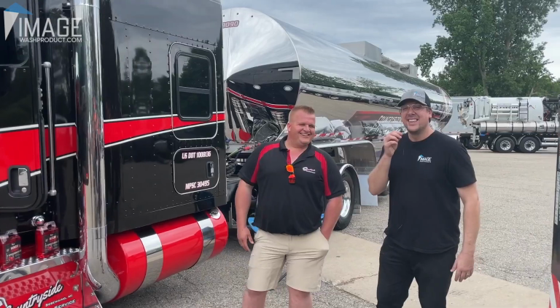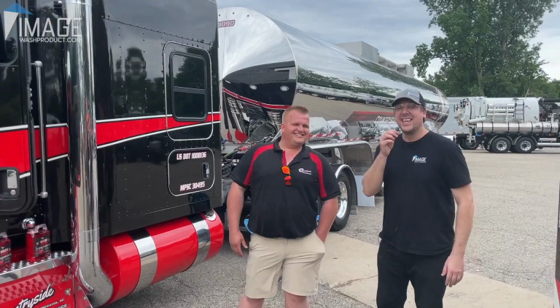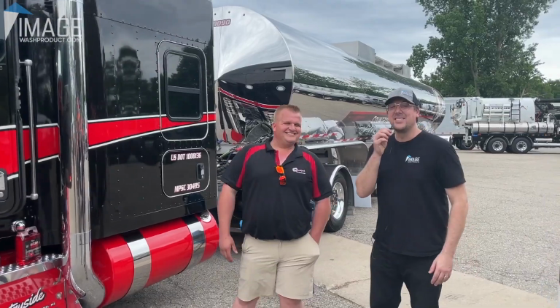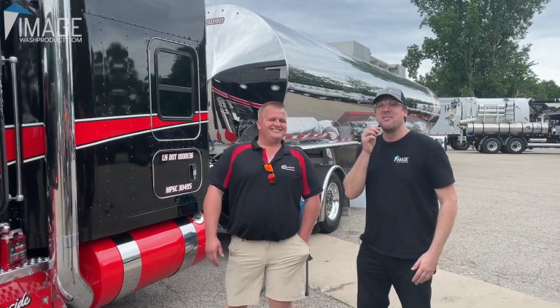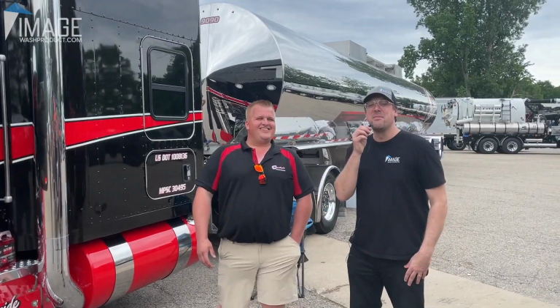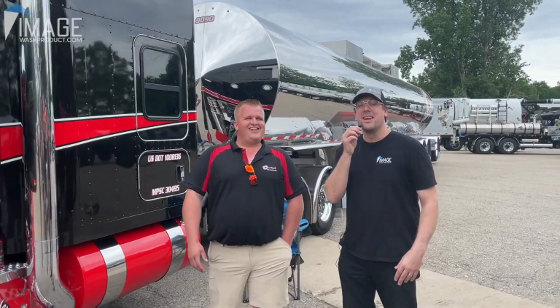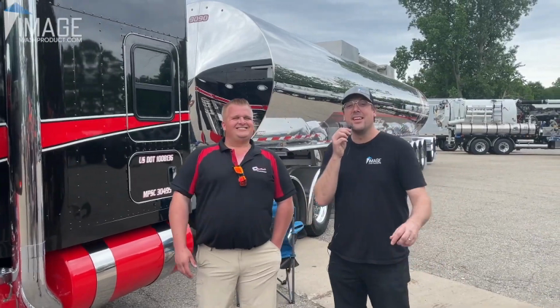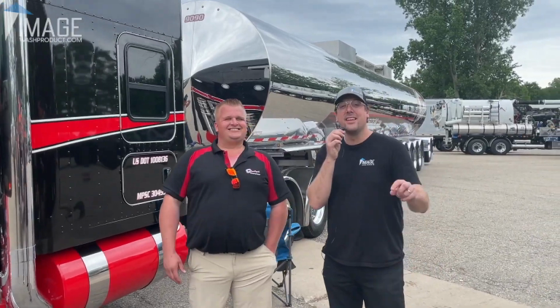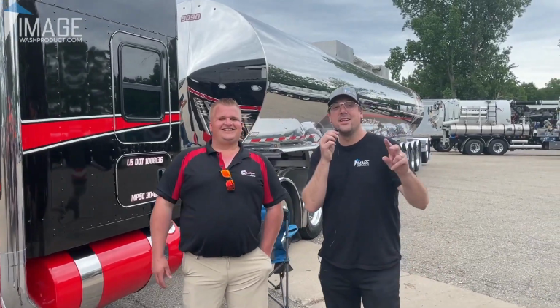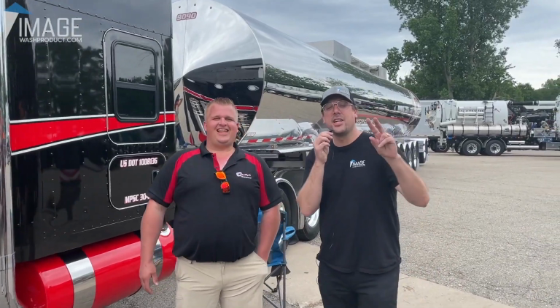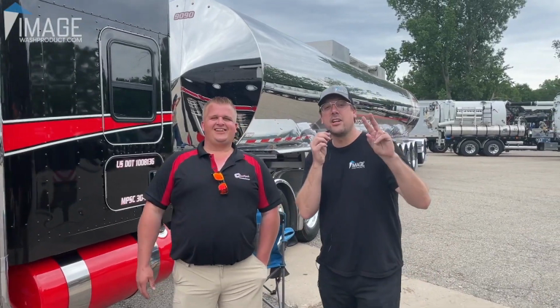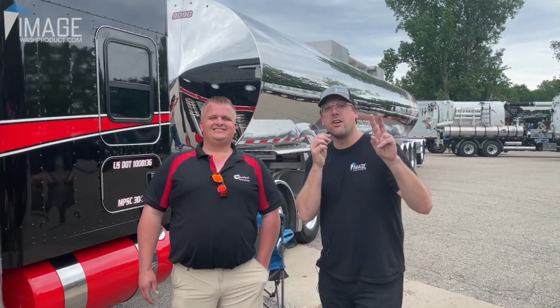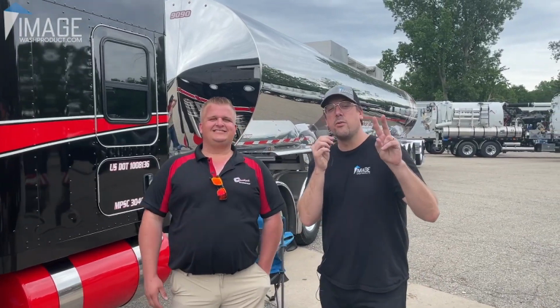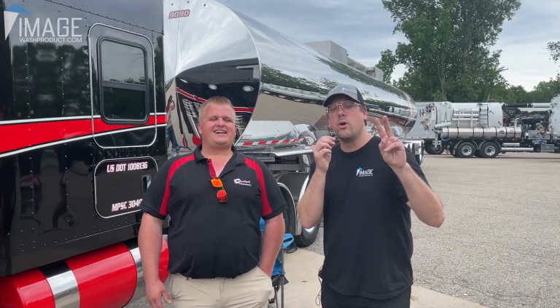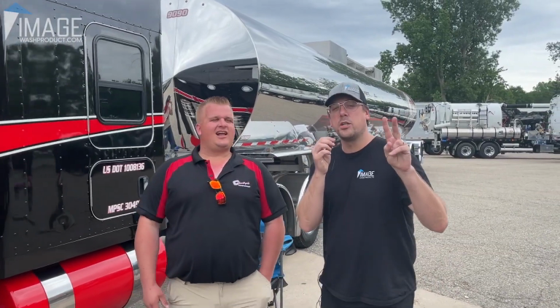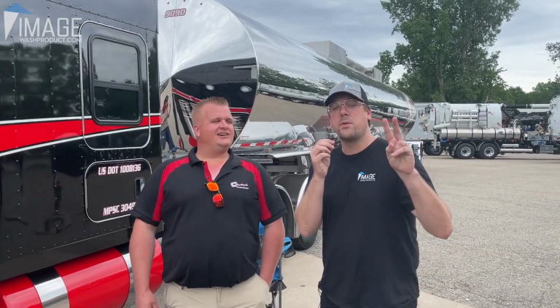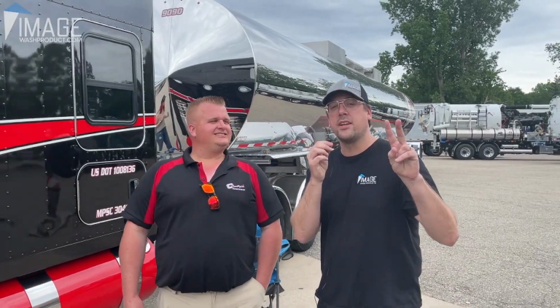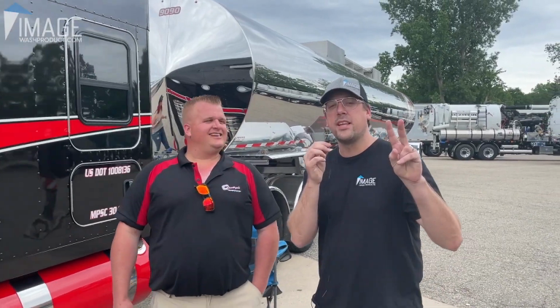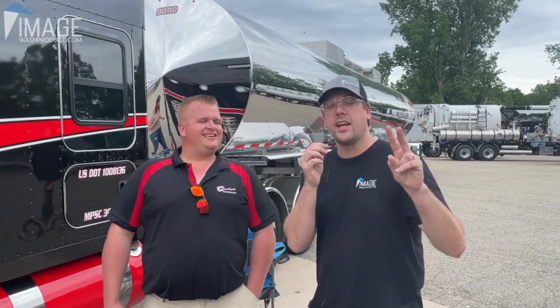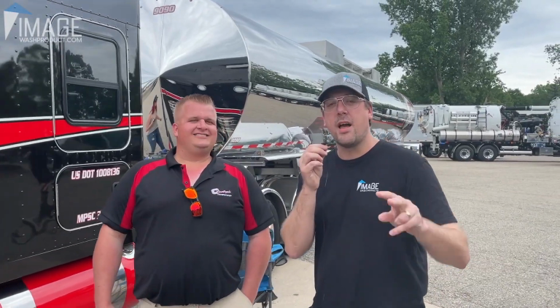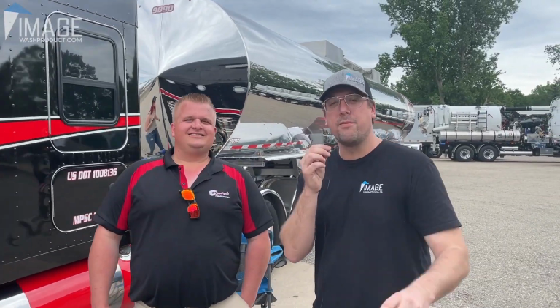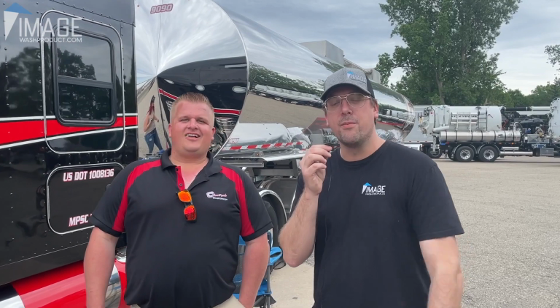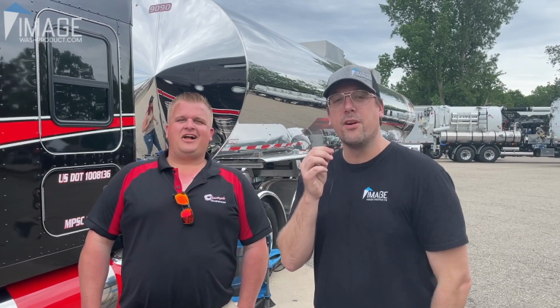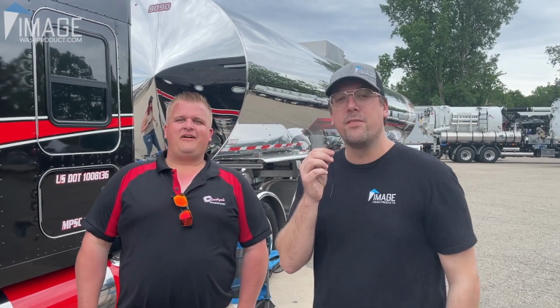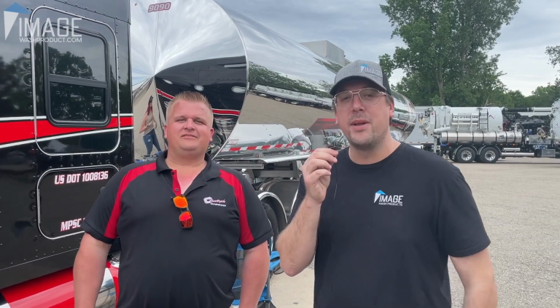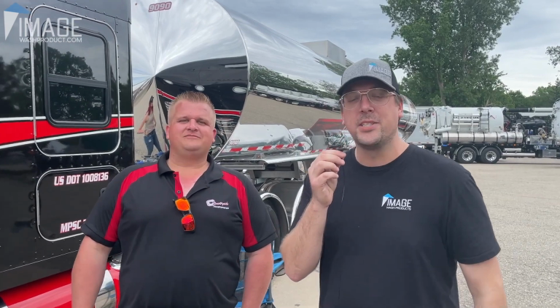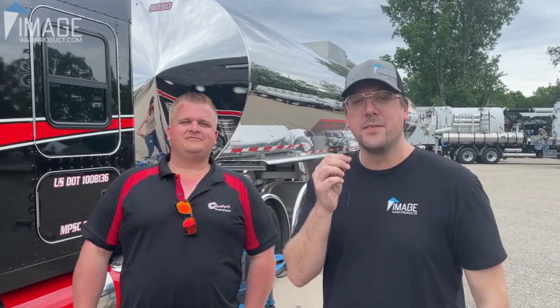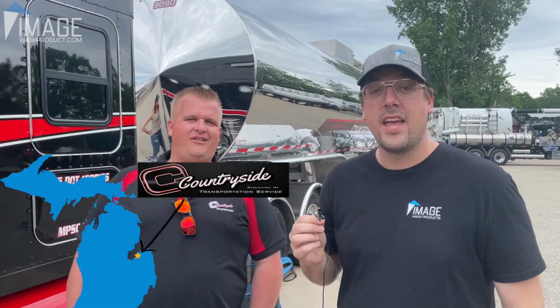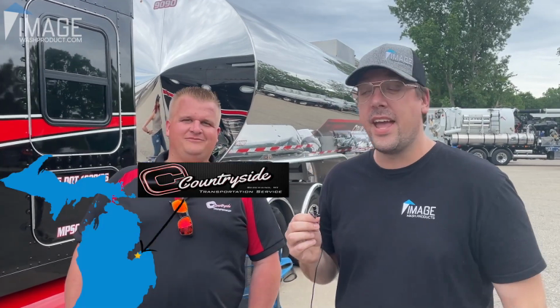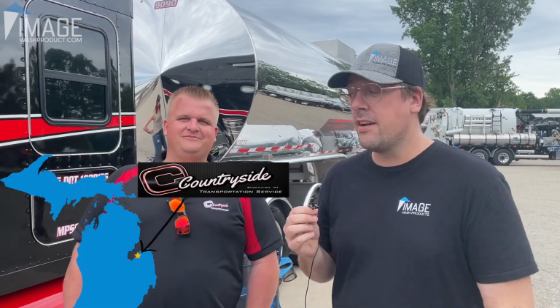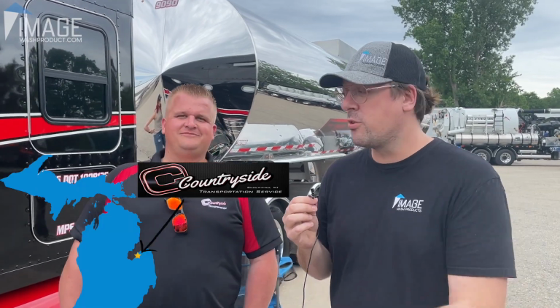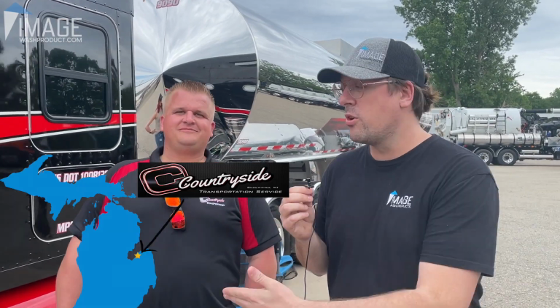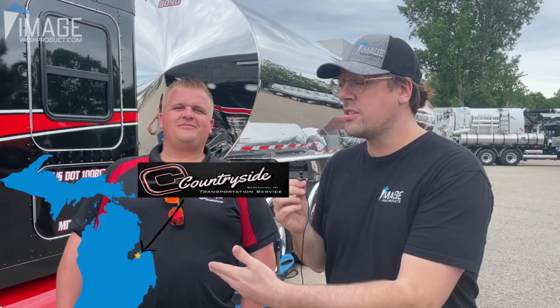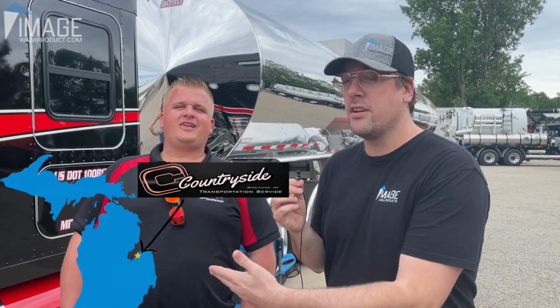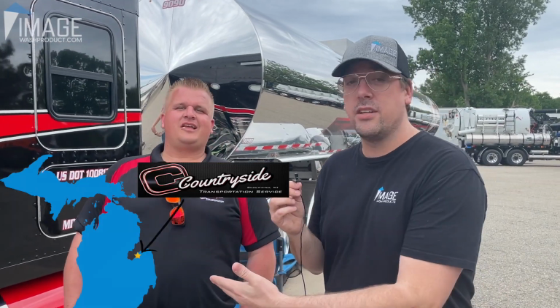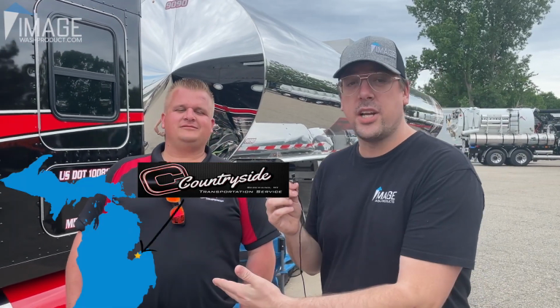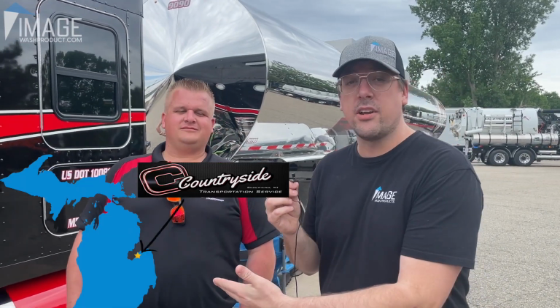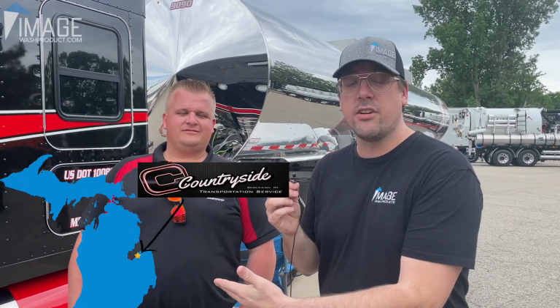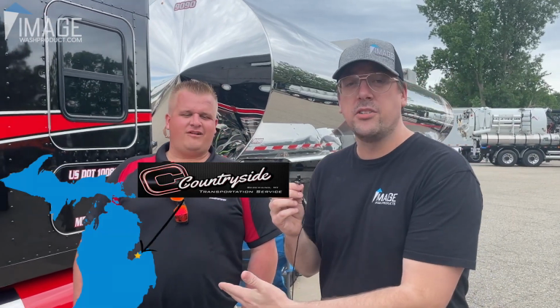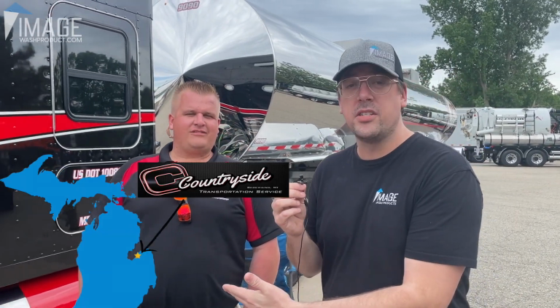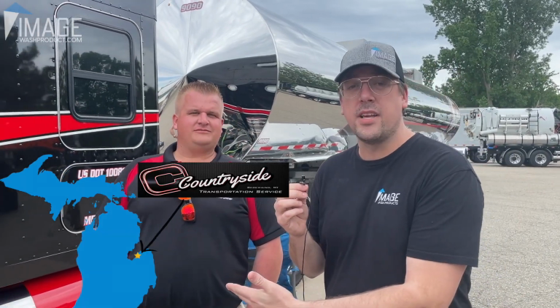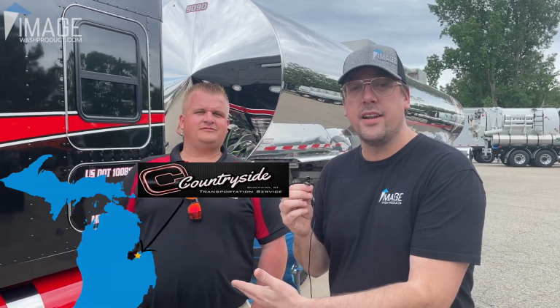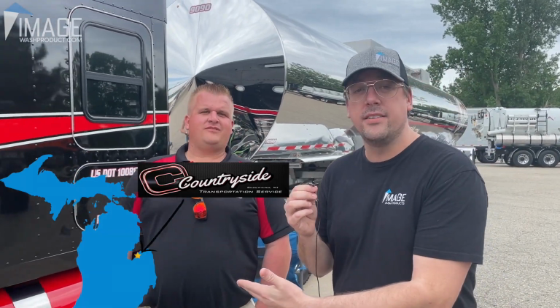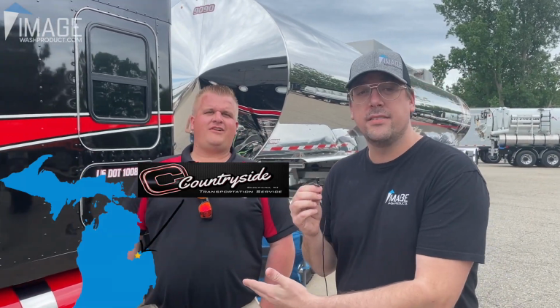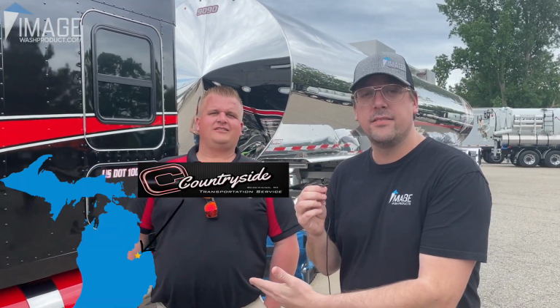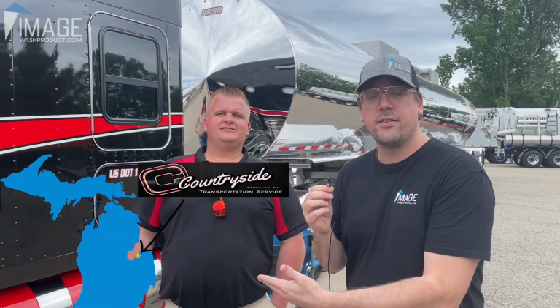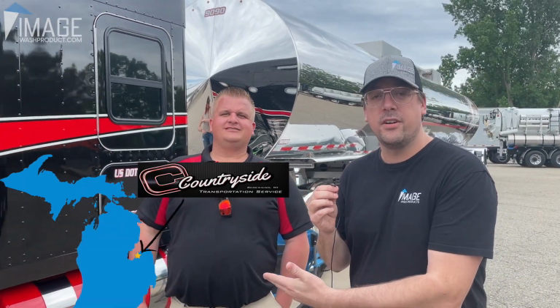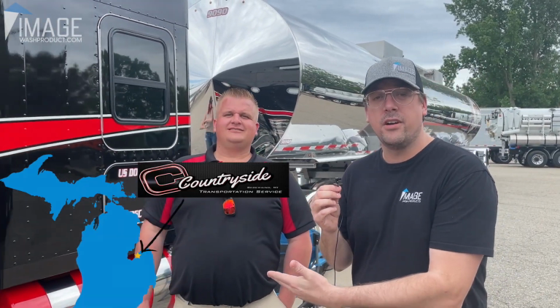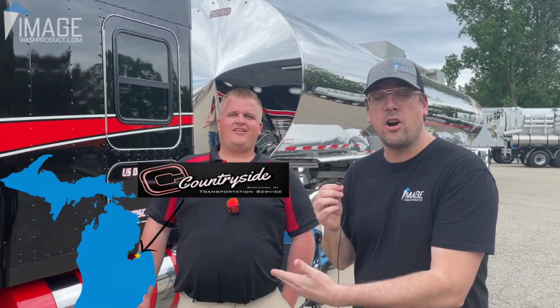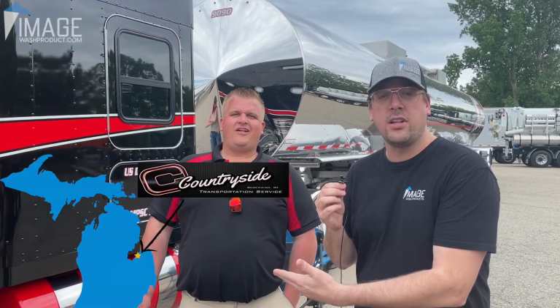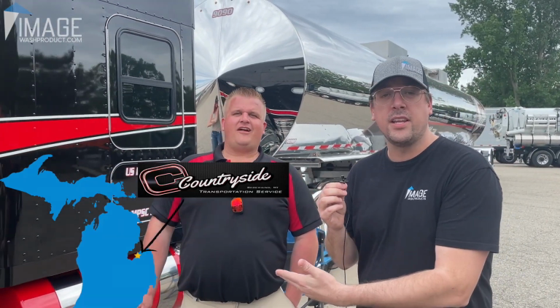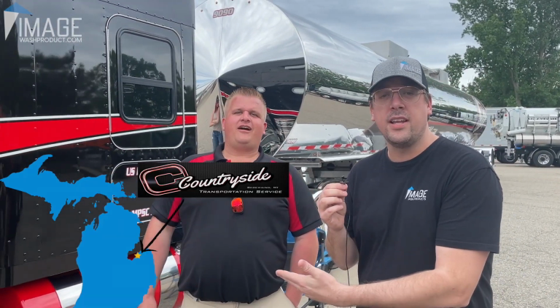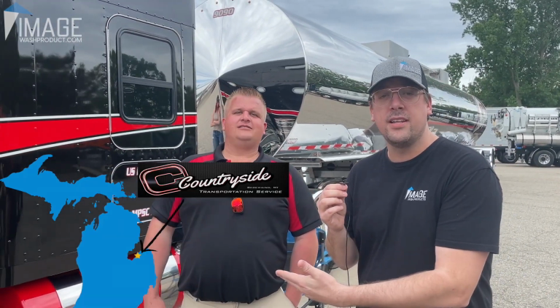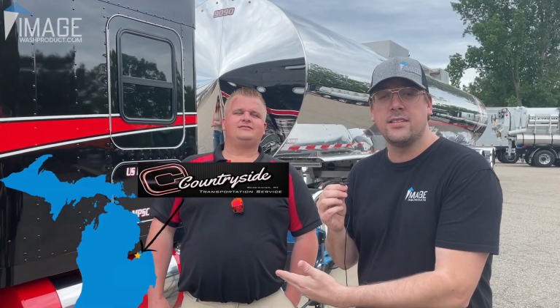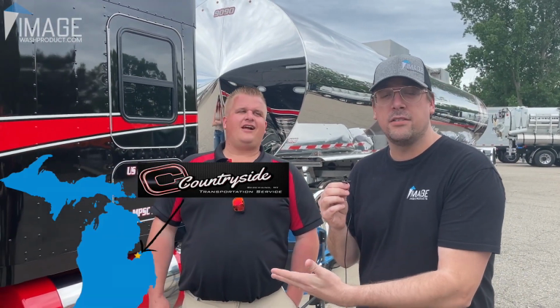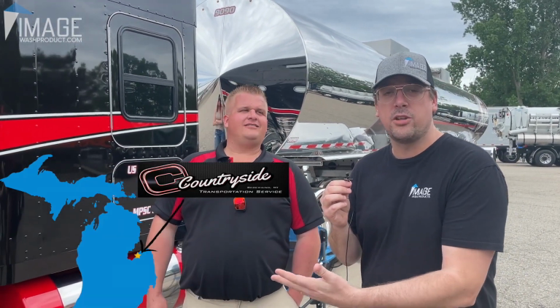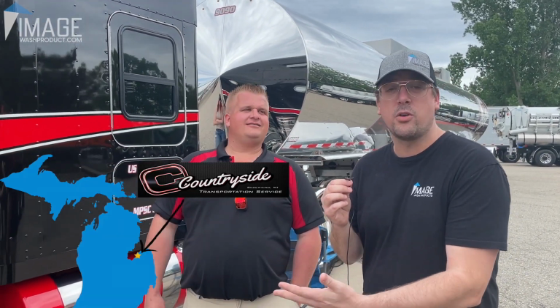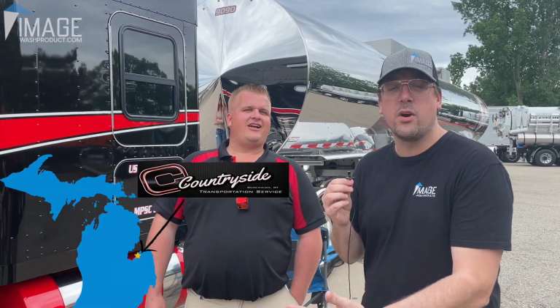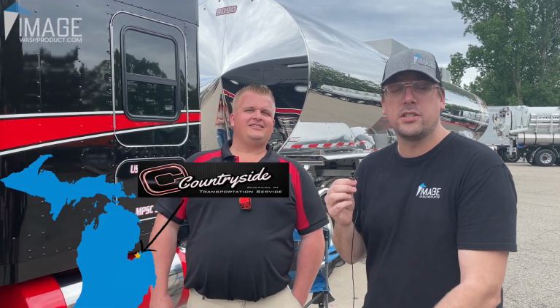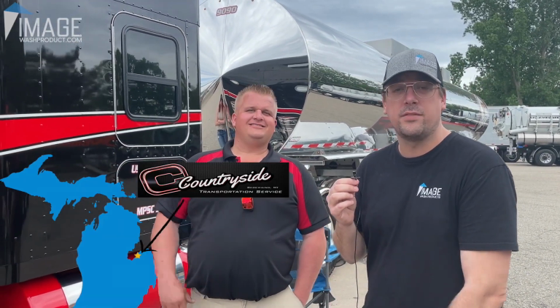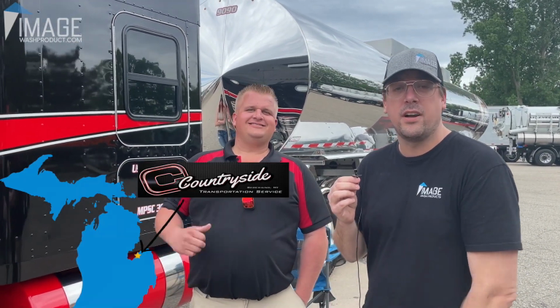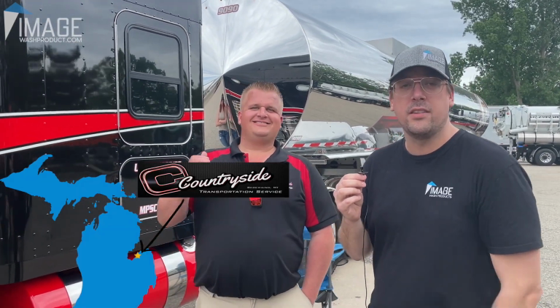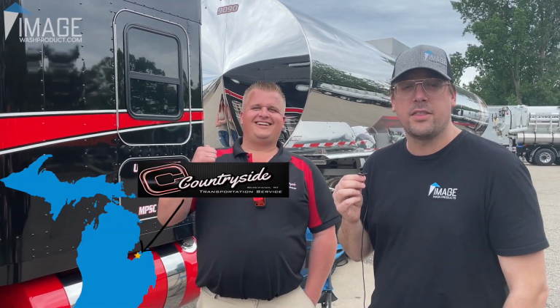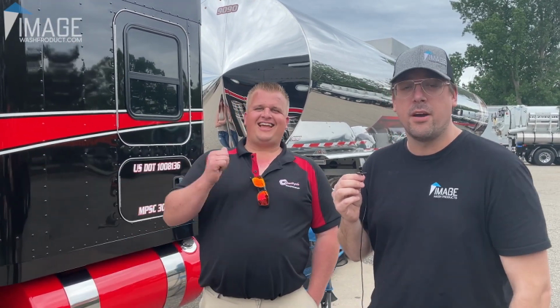Thanks, everybody. Check out washproduct.com for more information. Check out Countryside for your hauling needs and a truck wash if you're out in the thumb.